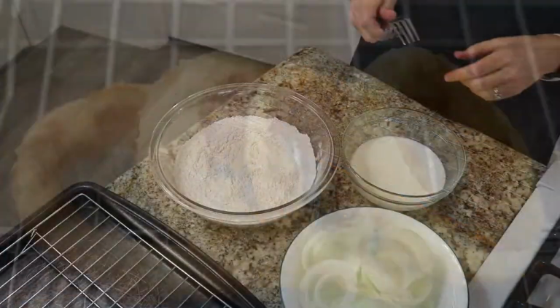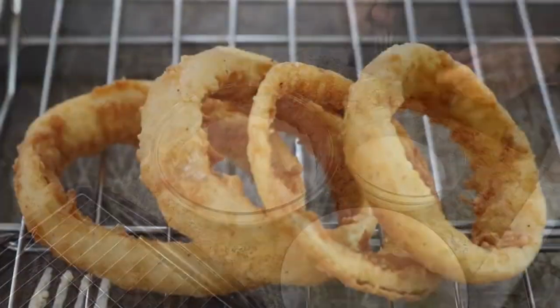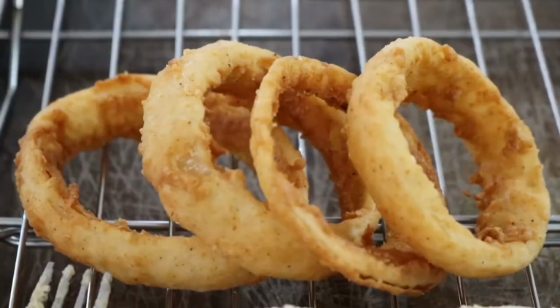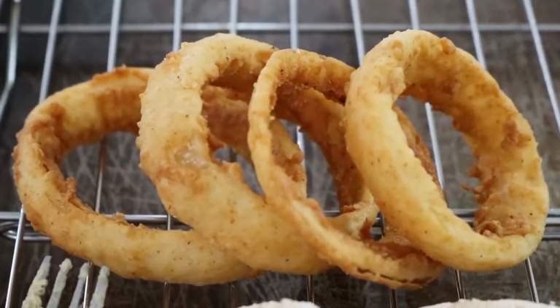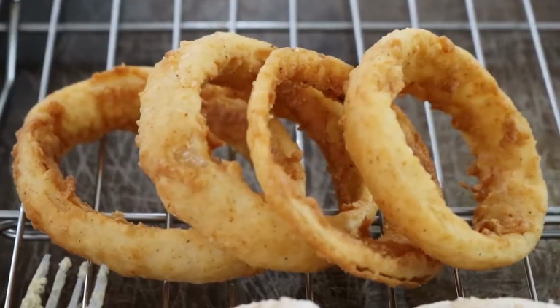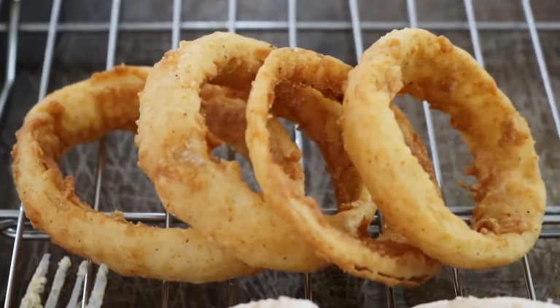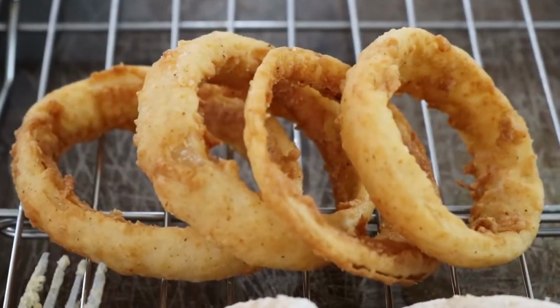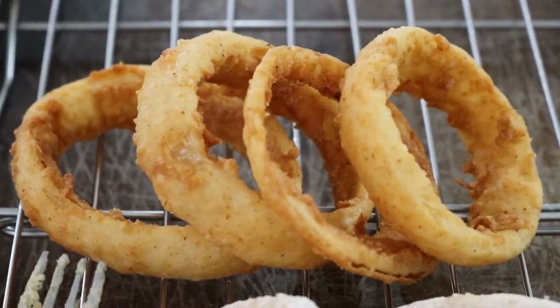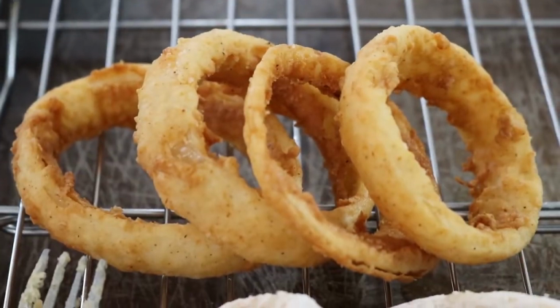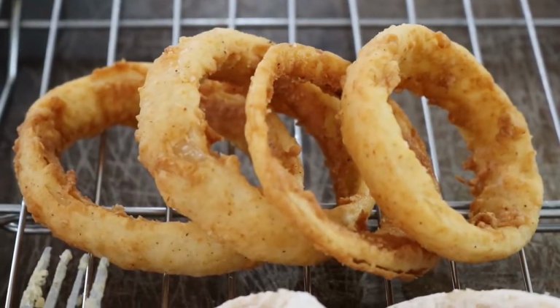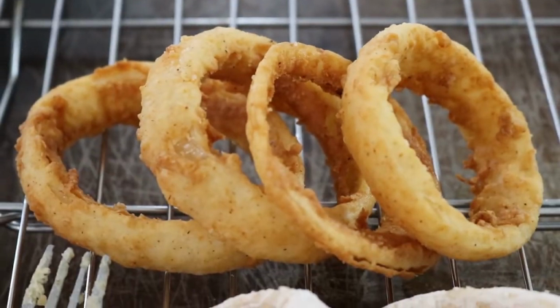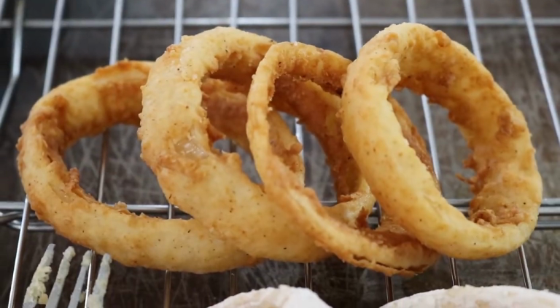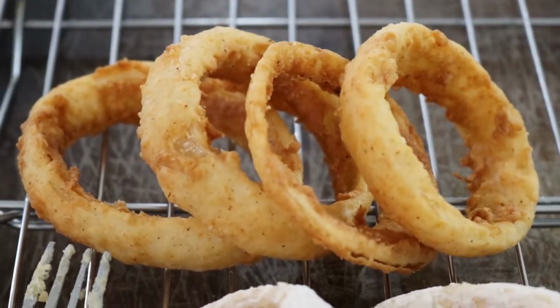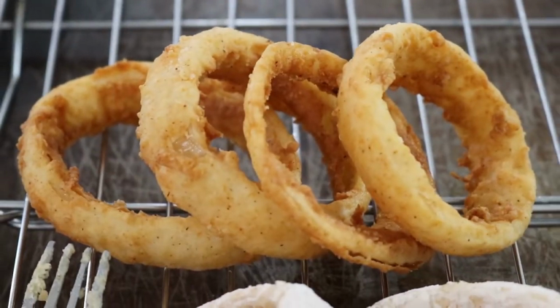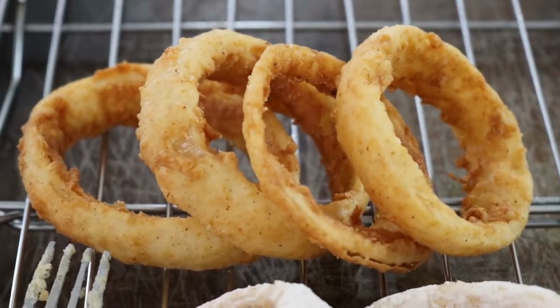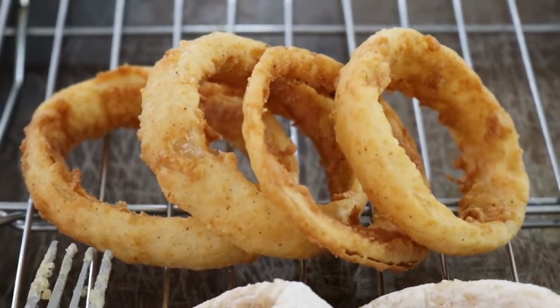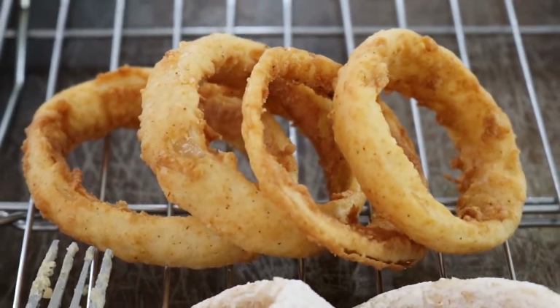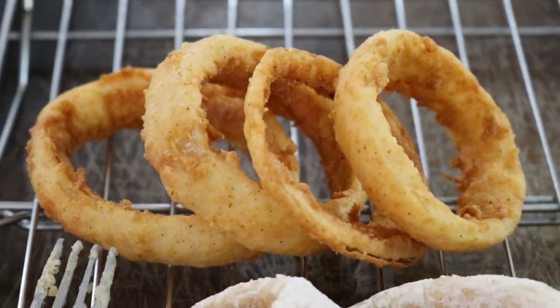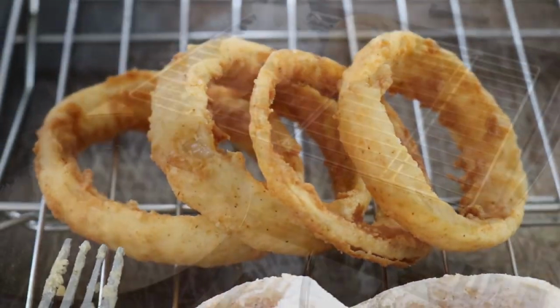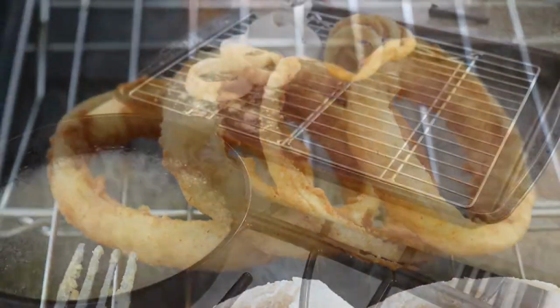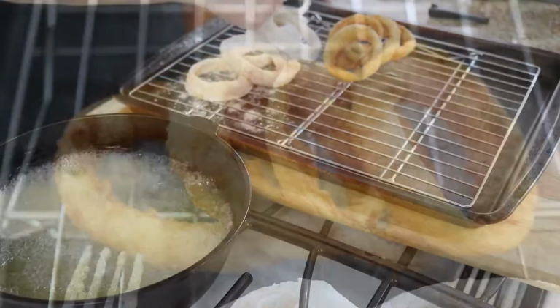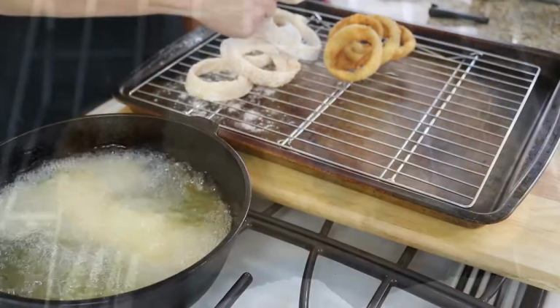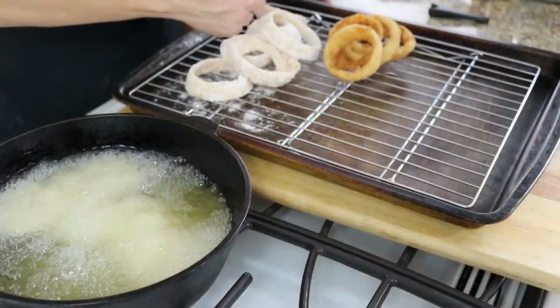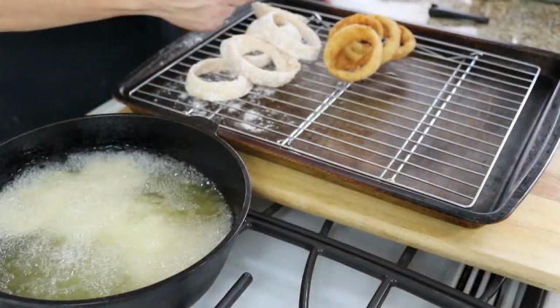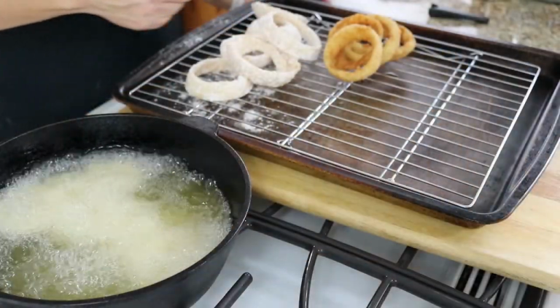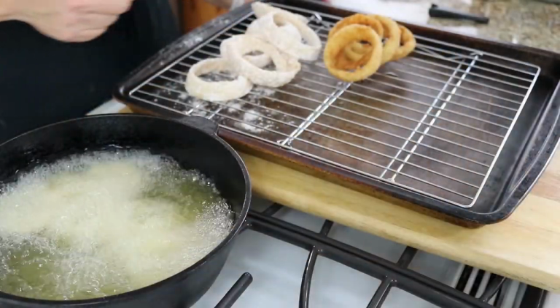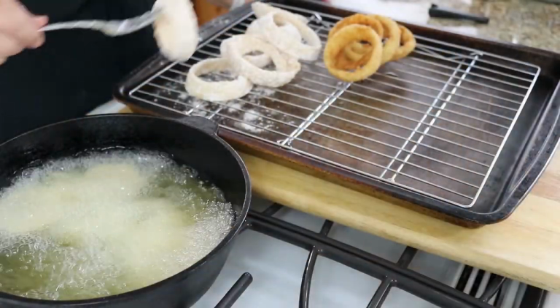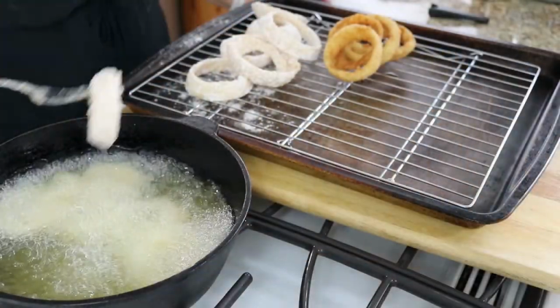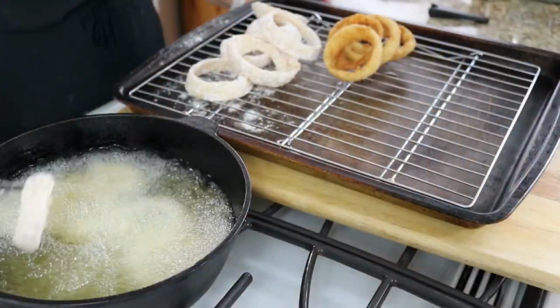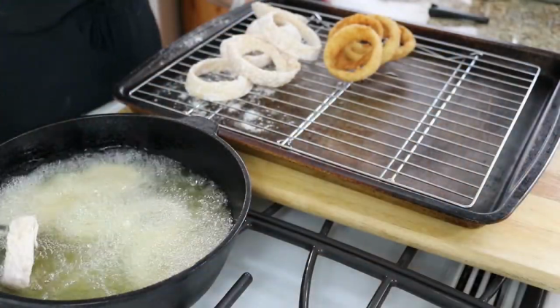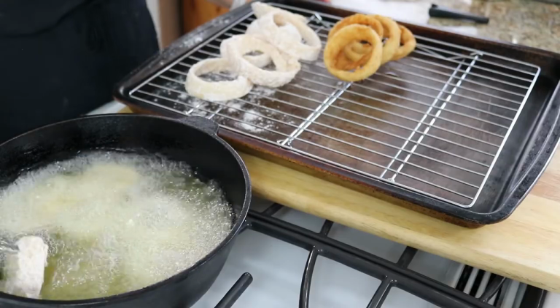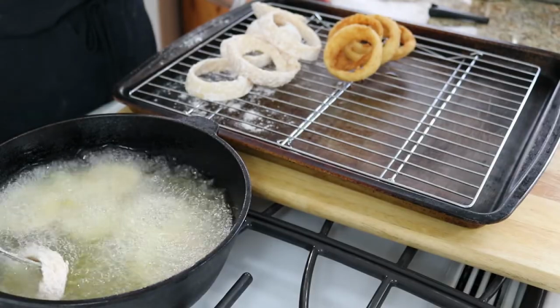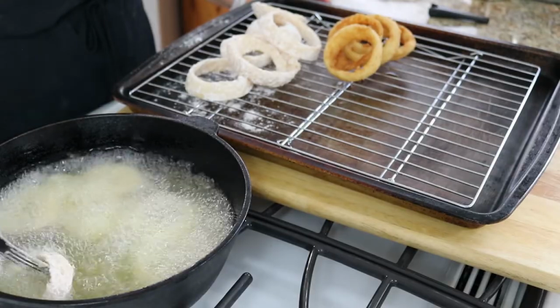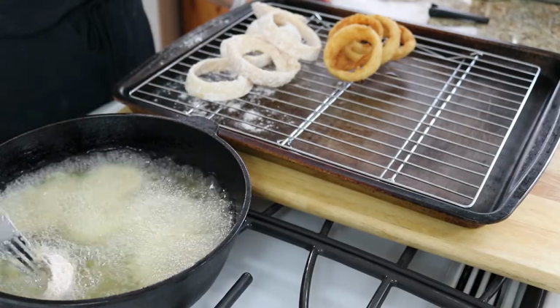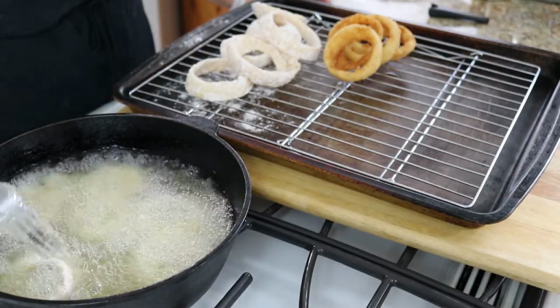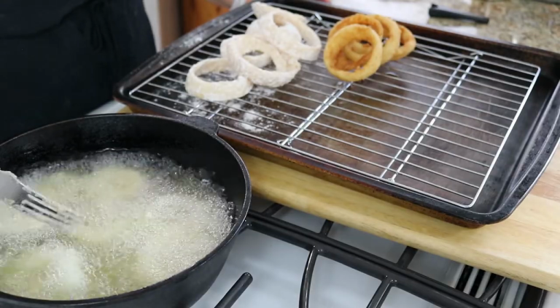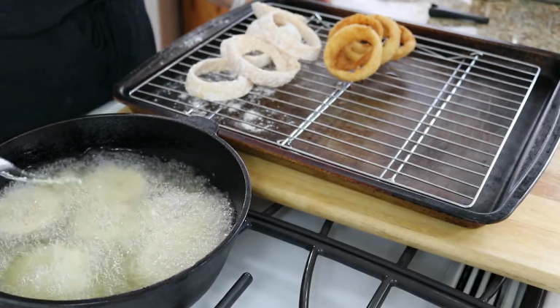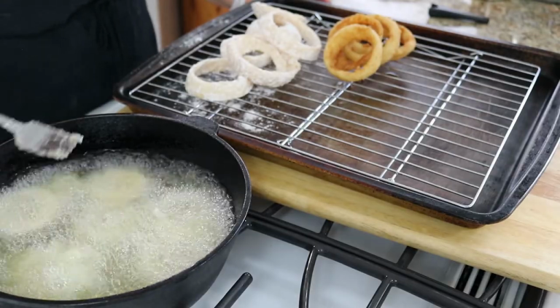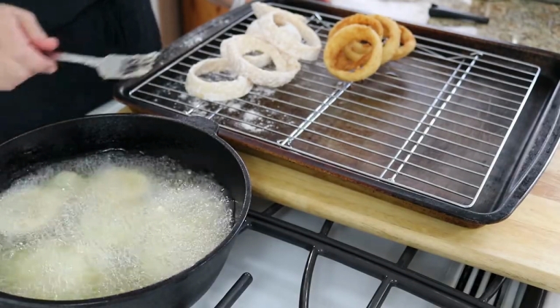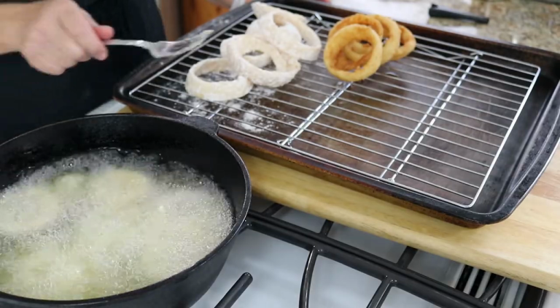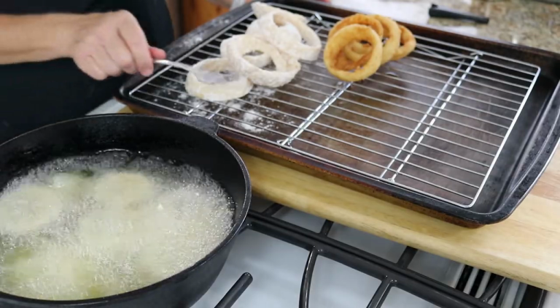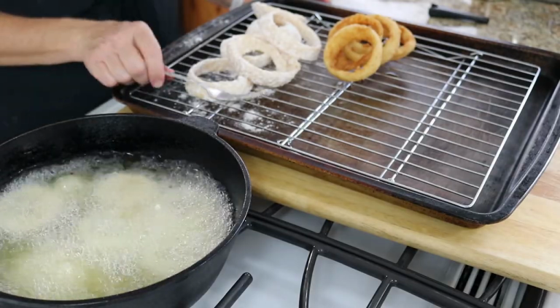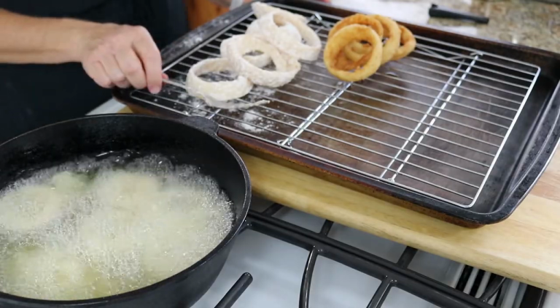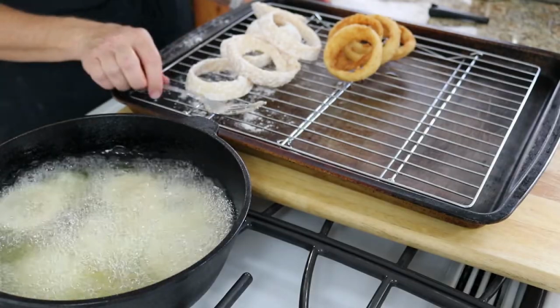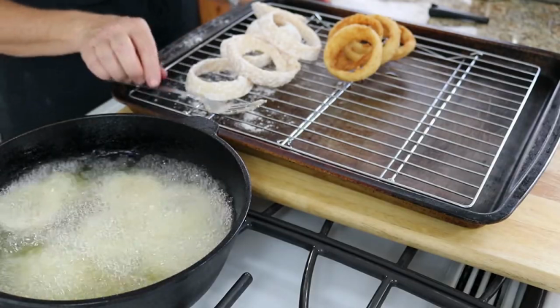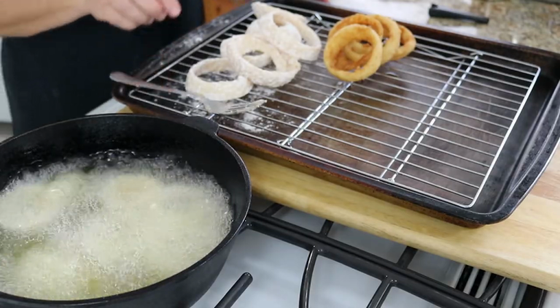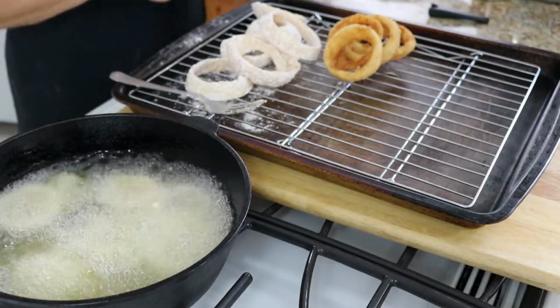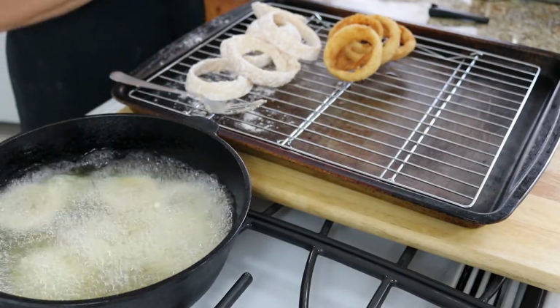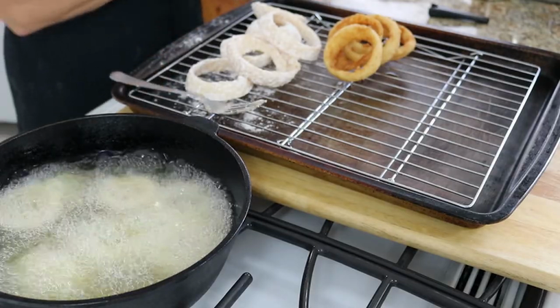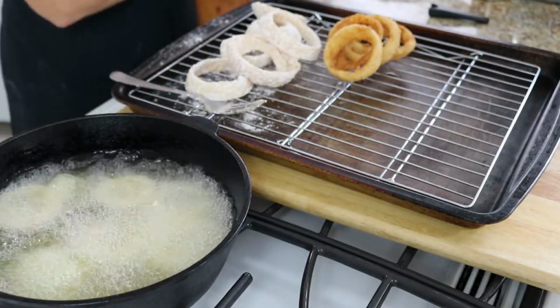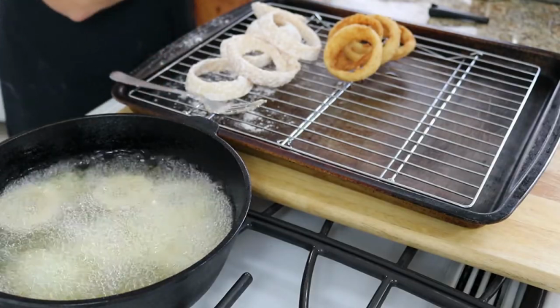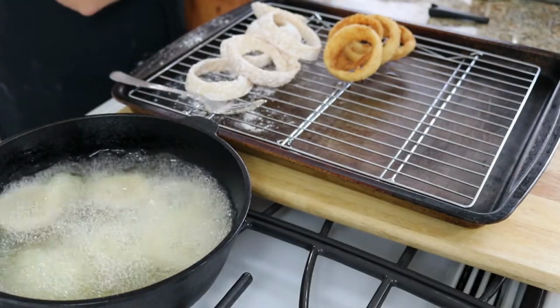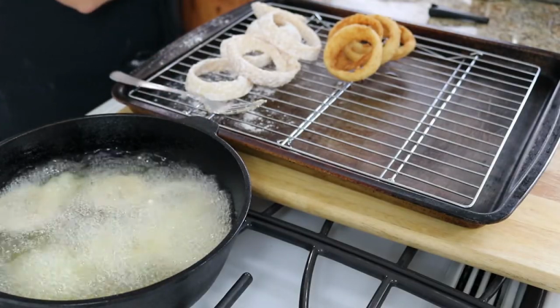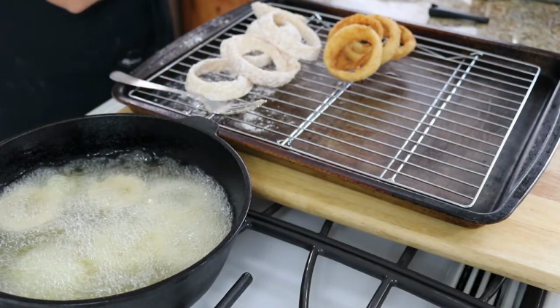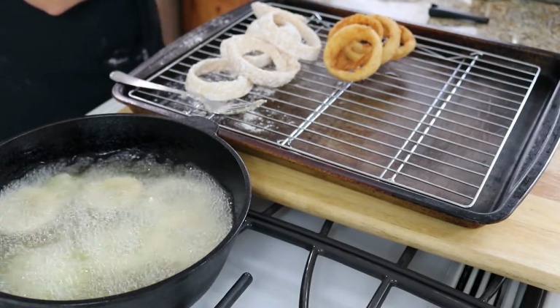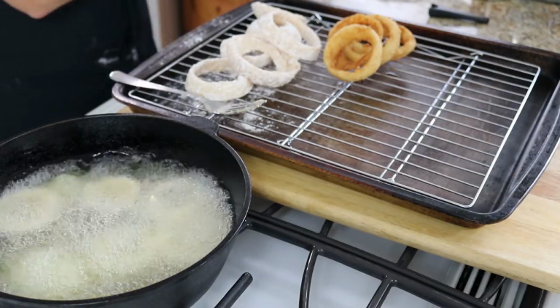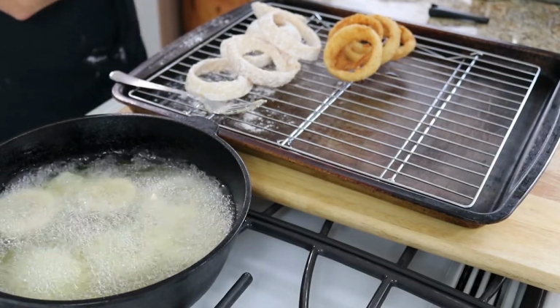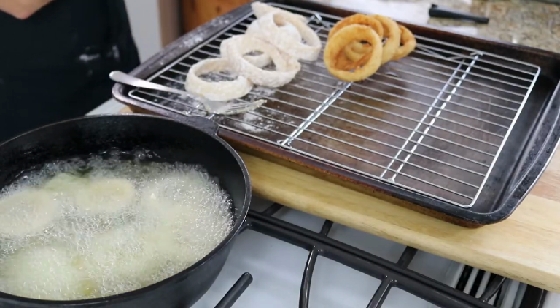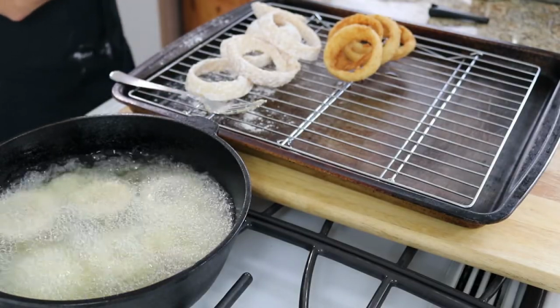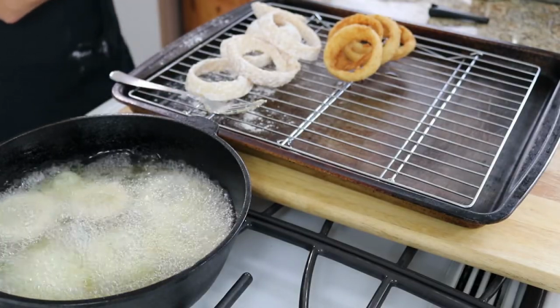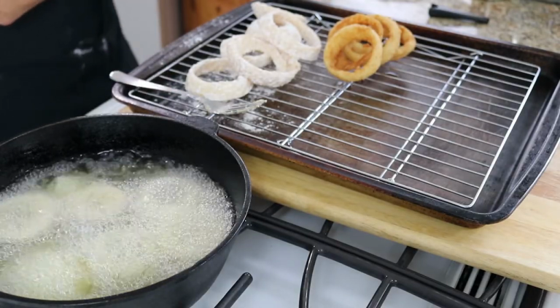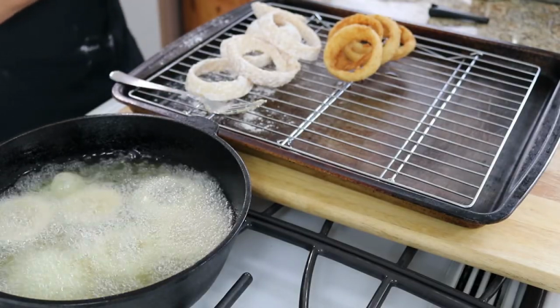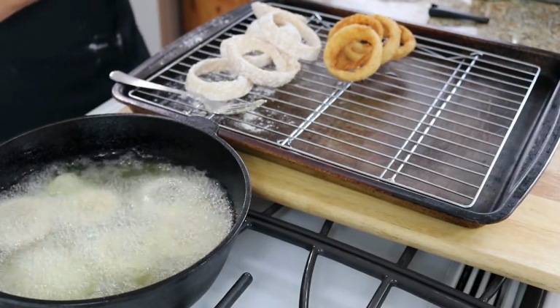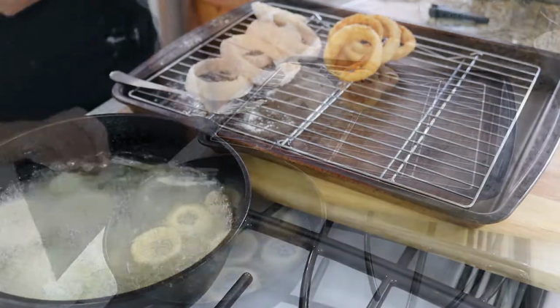See the beautiful golden color? Continue frying your onion rings until you have completed all of them.